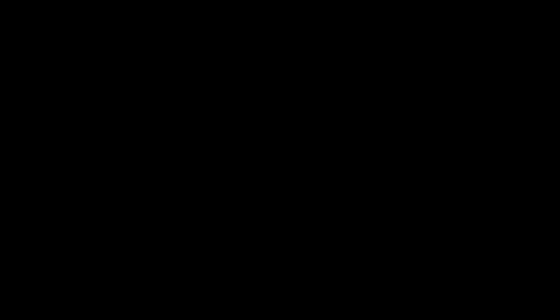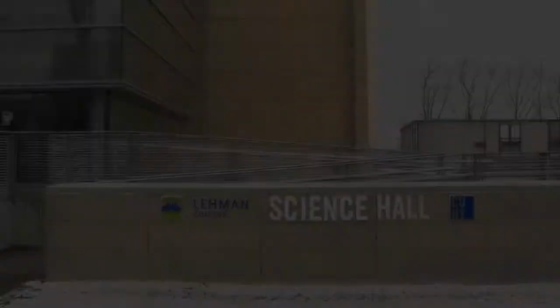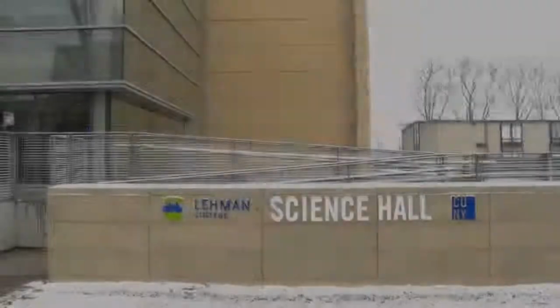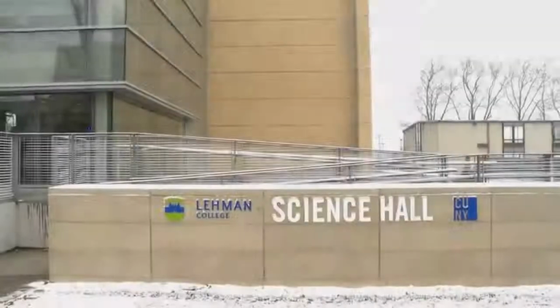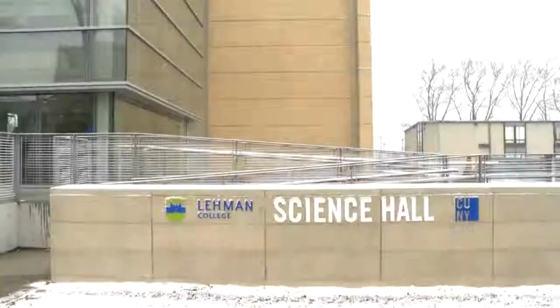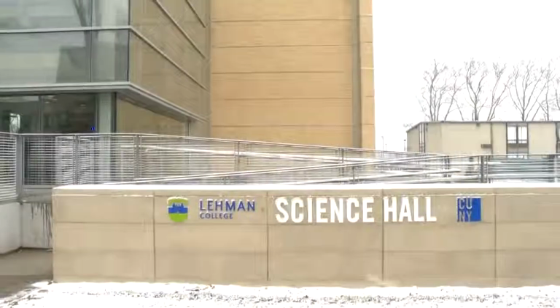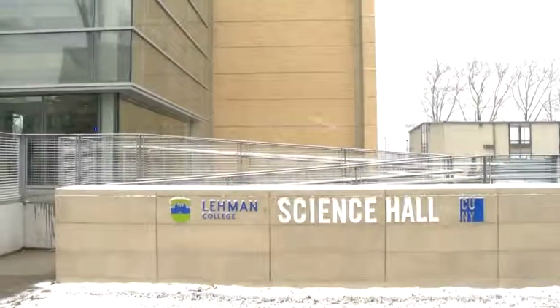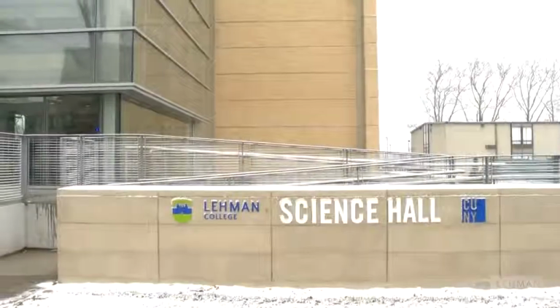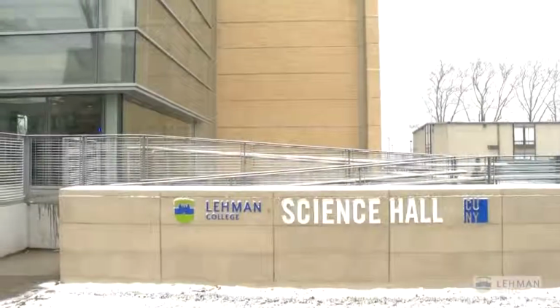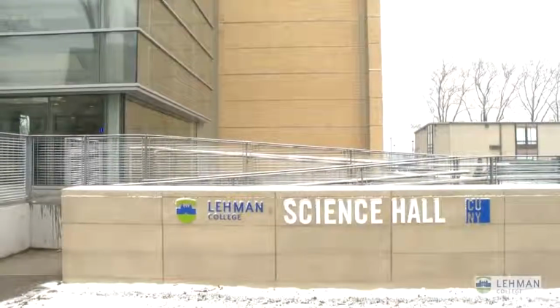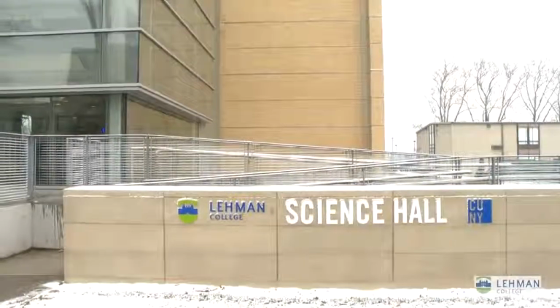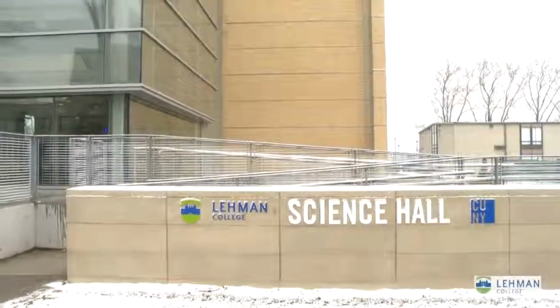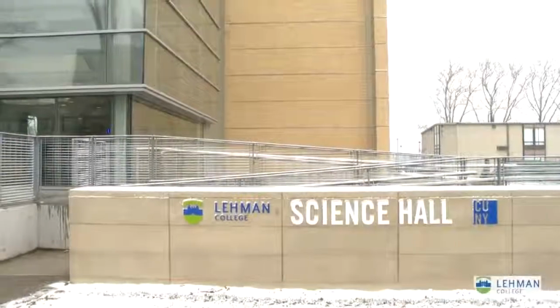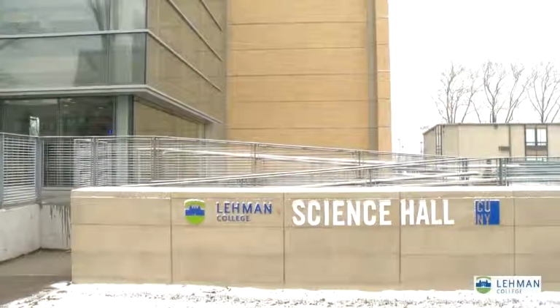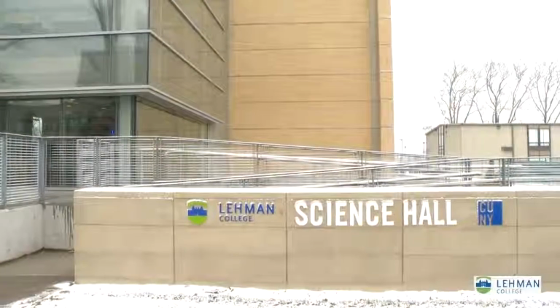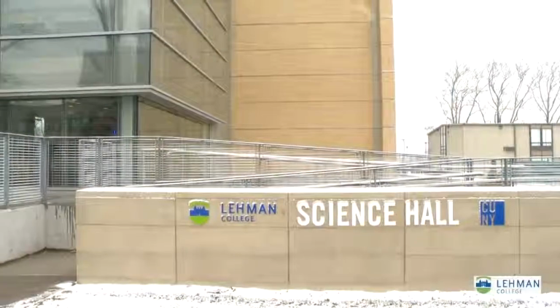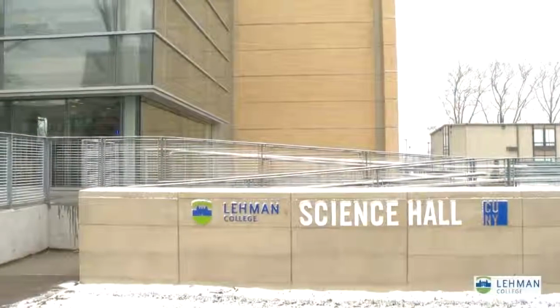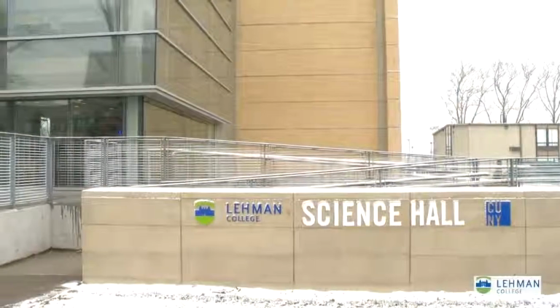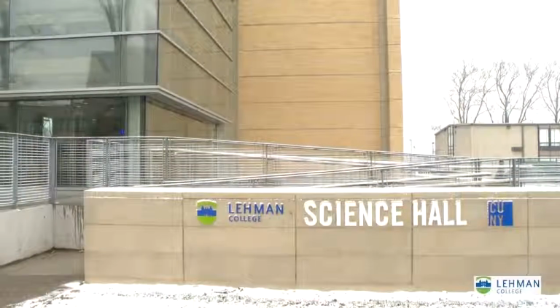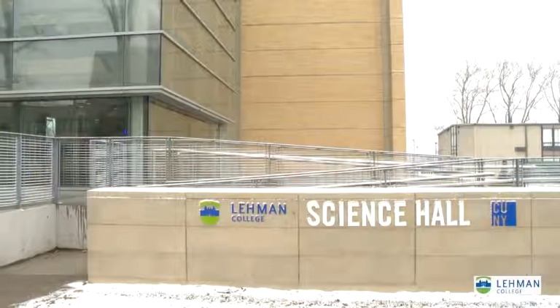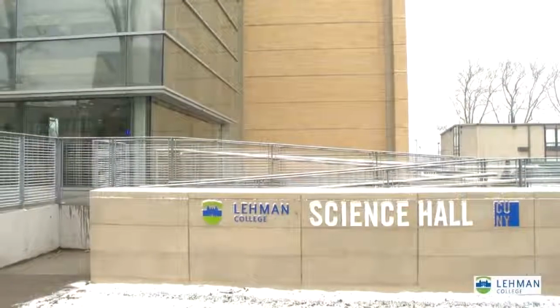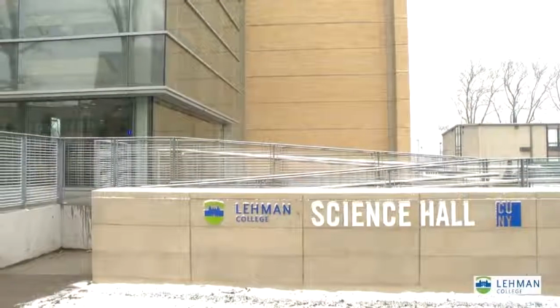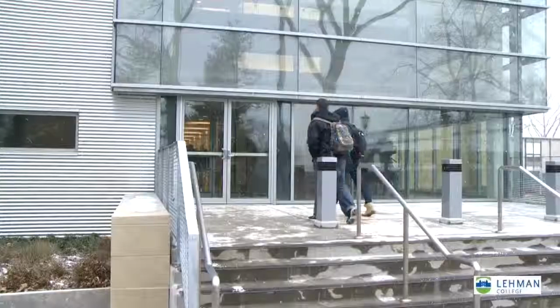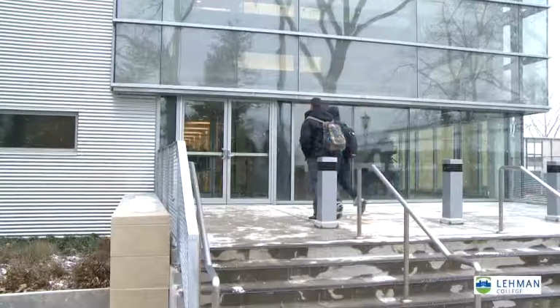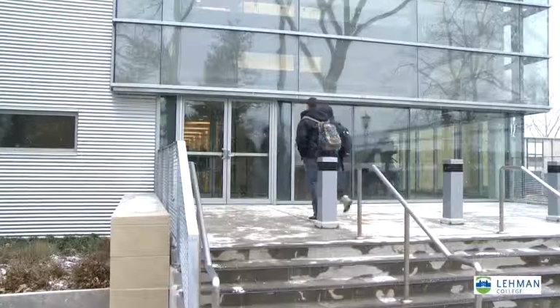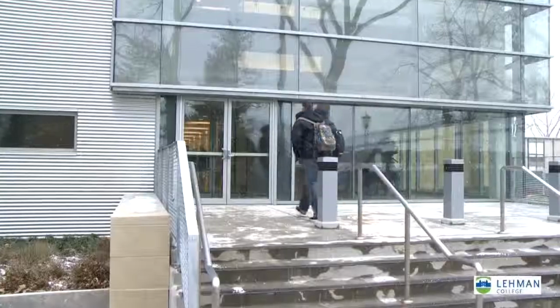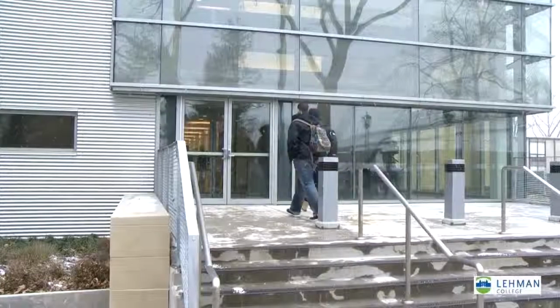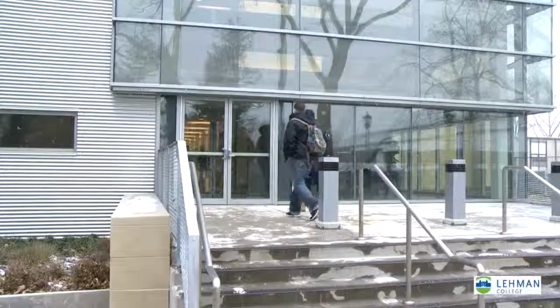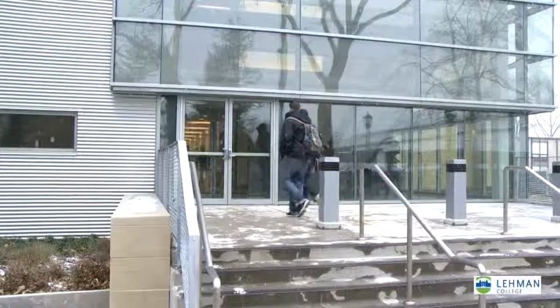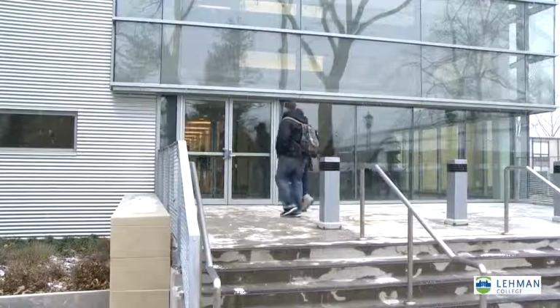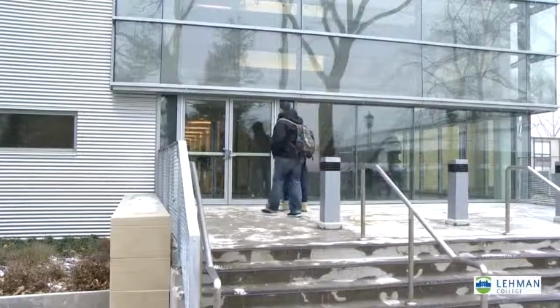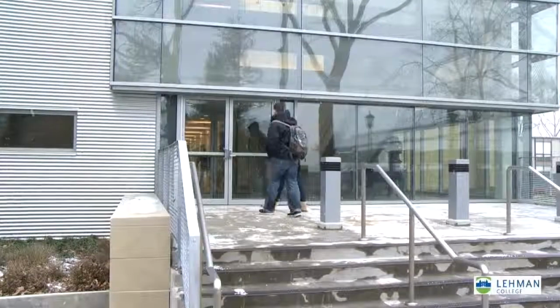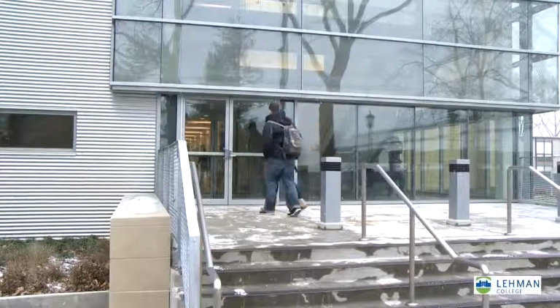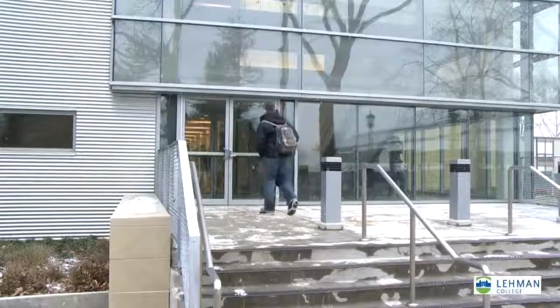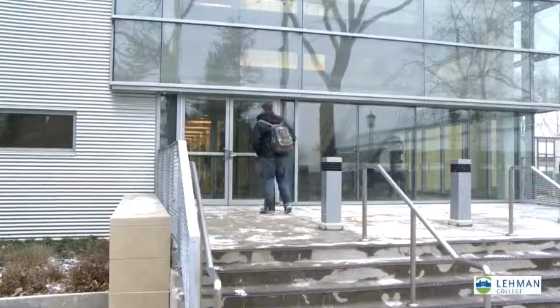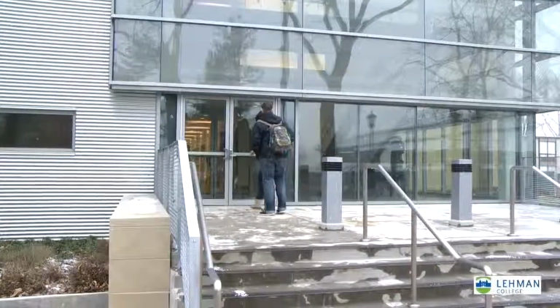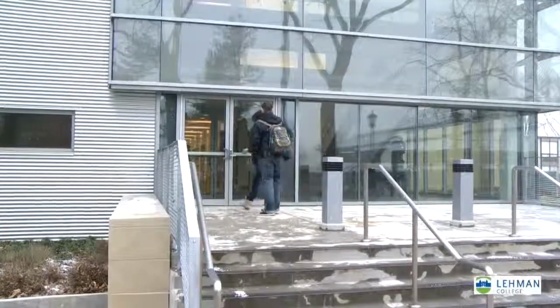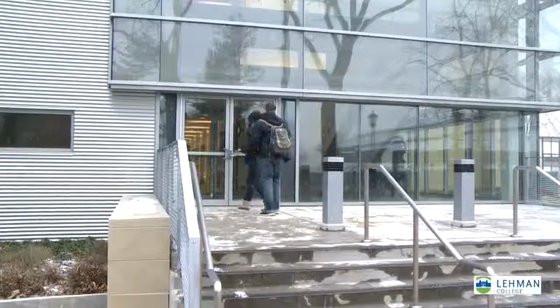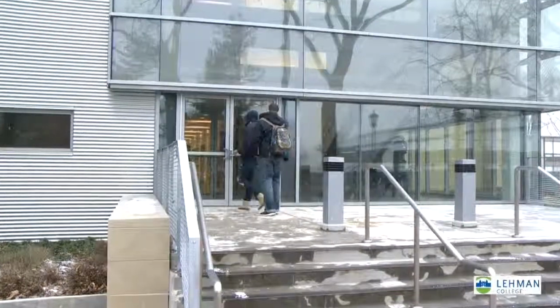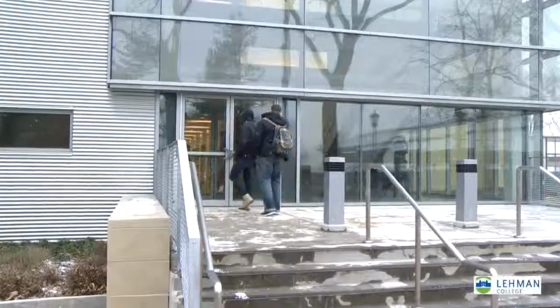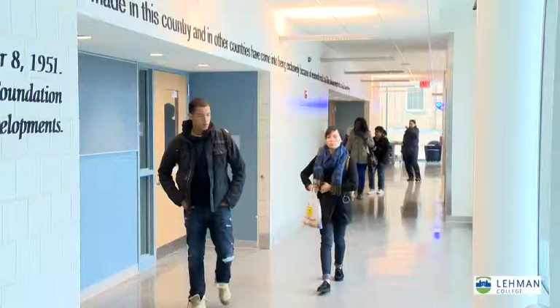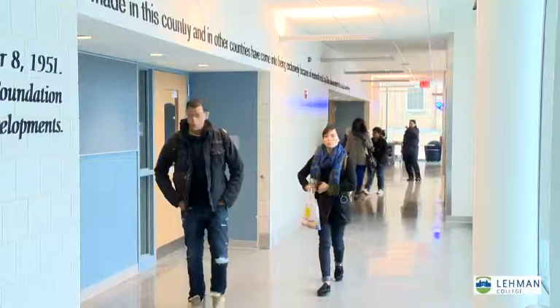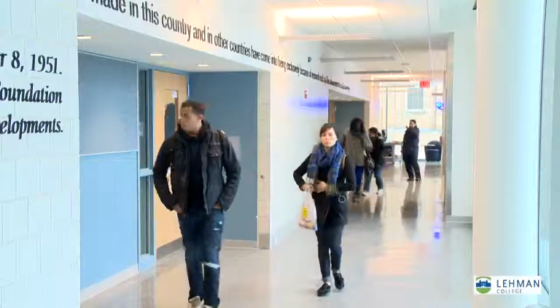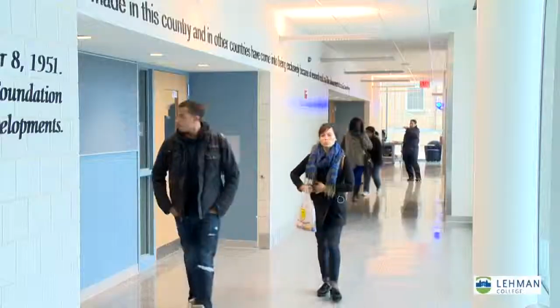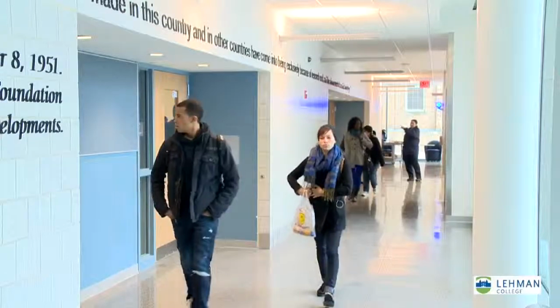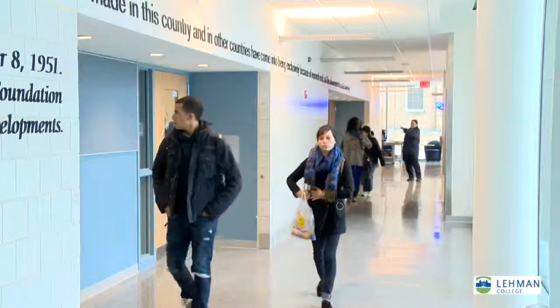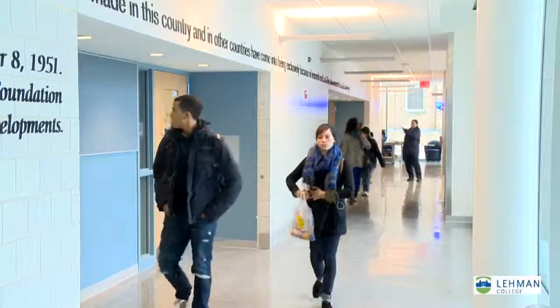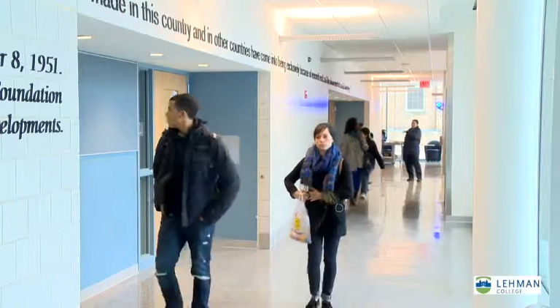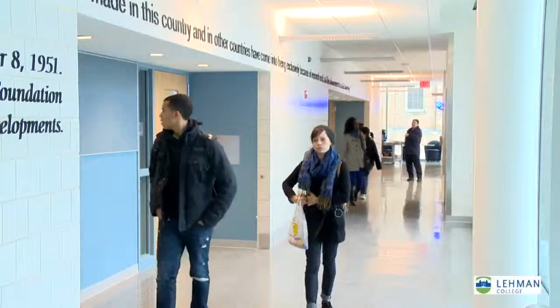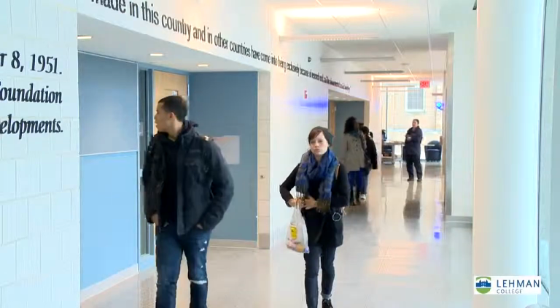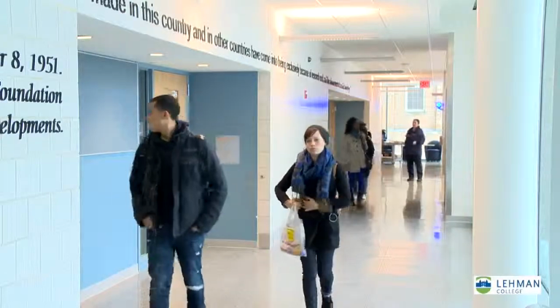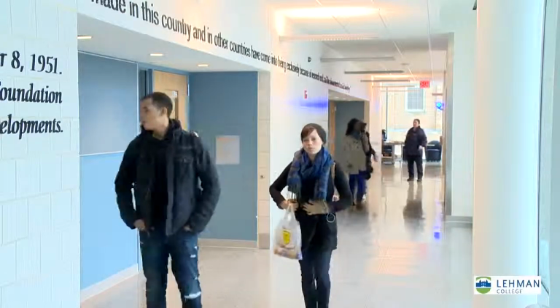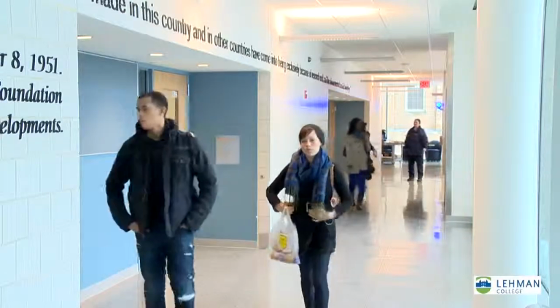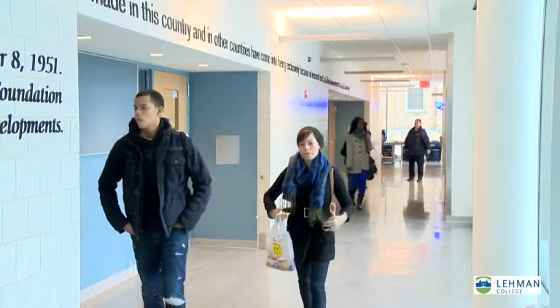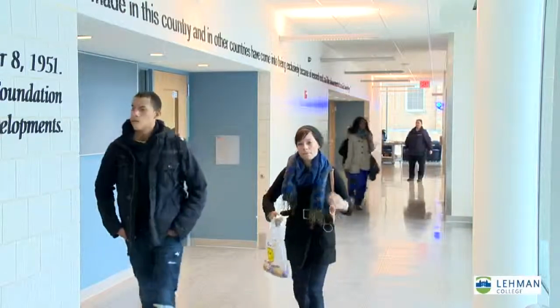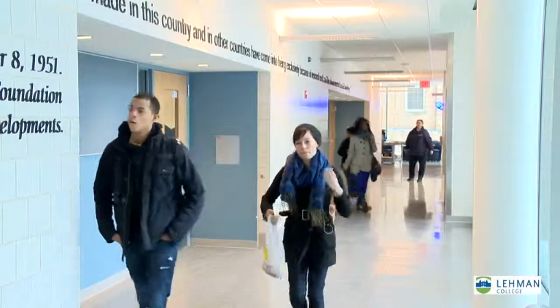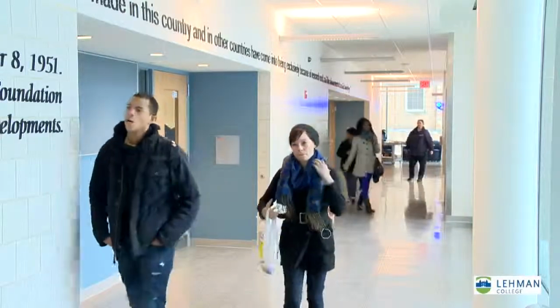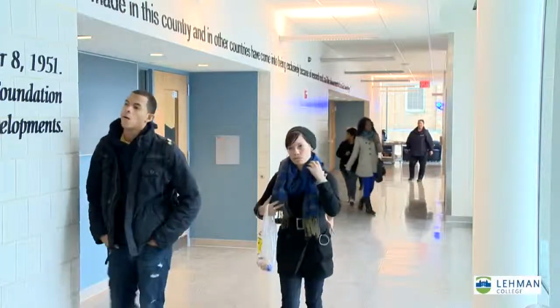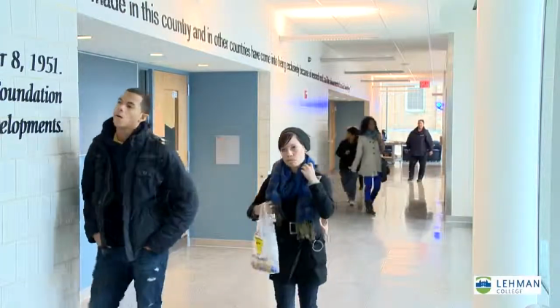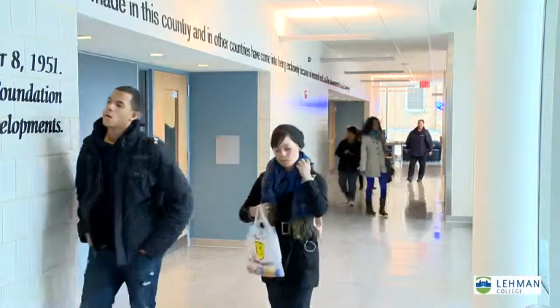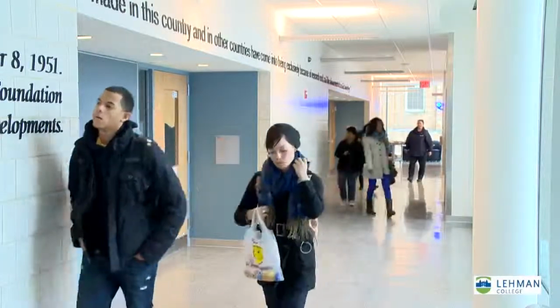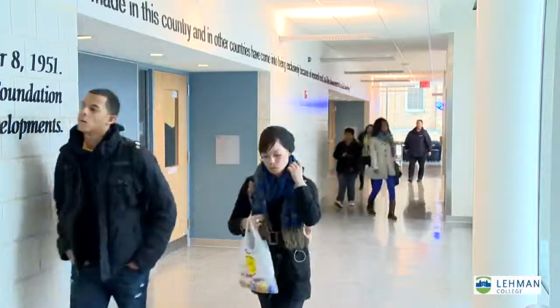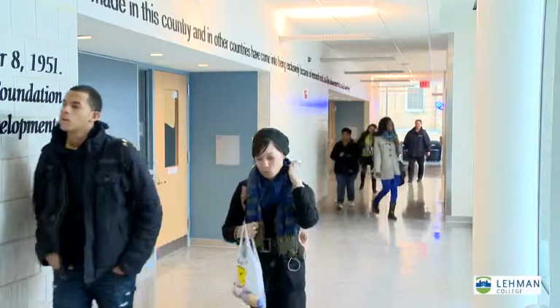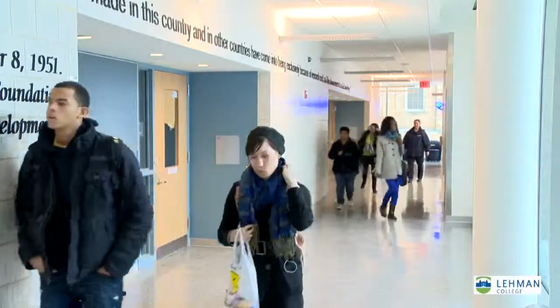The new science hall officially opened as the first ever classes were held in the 70 million dollar structure on the first day of the spring 2013 semester.